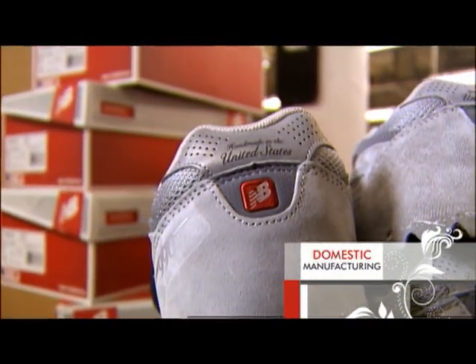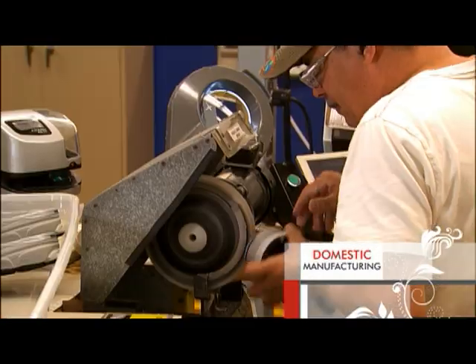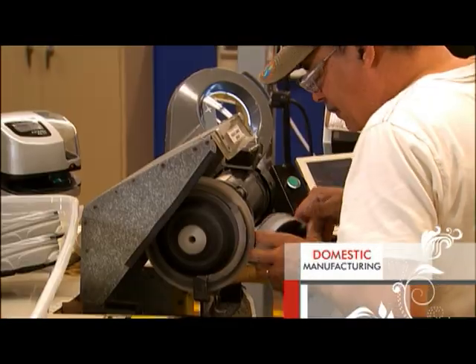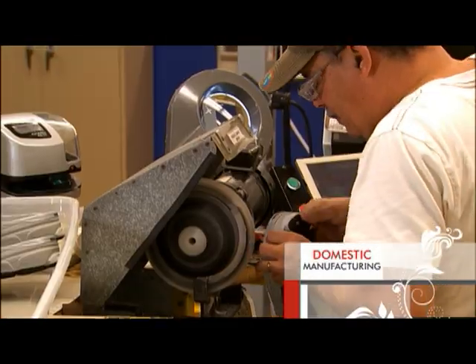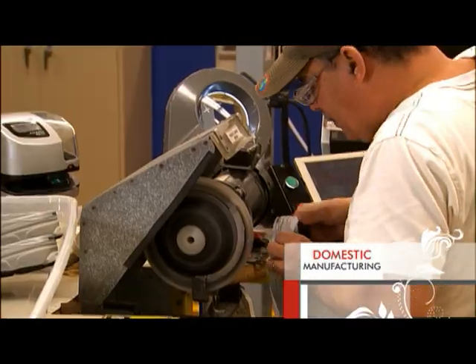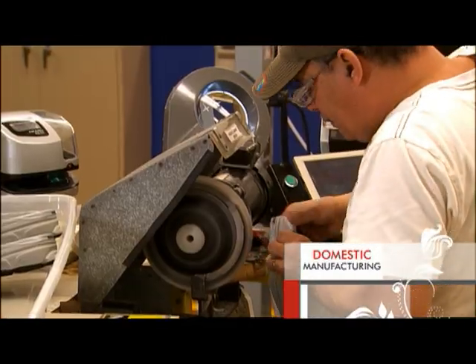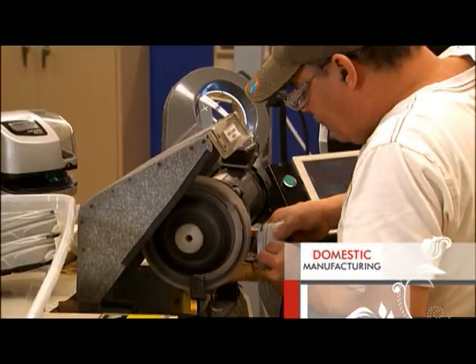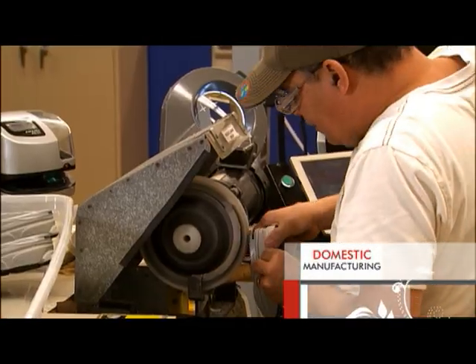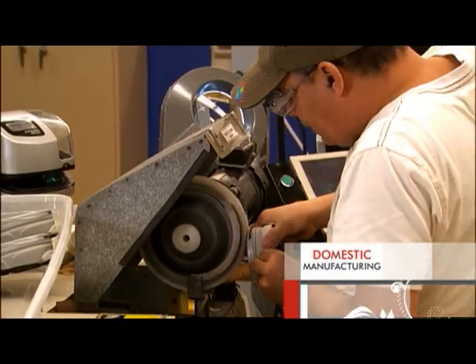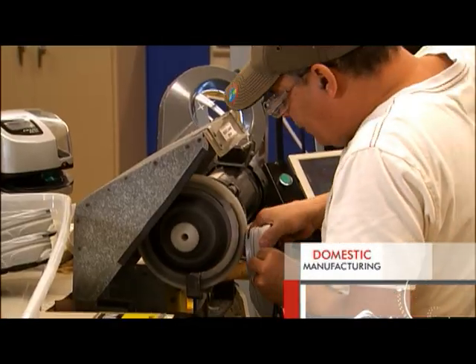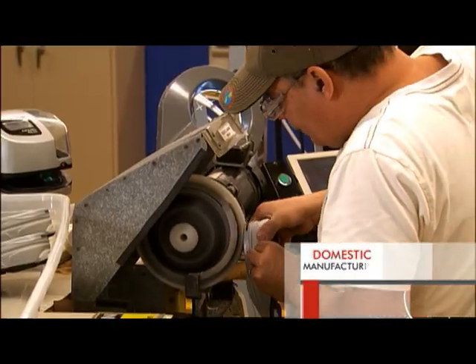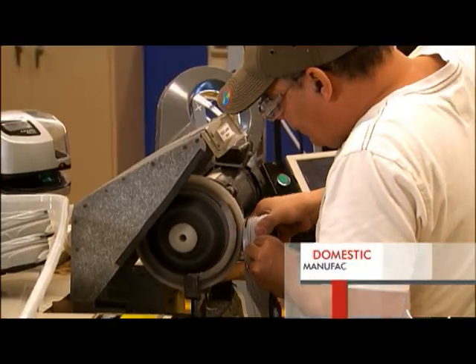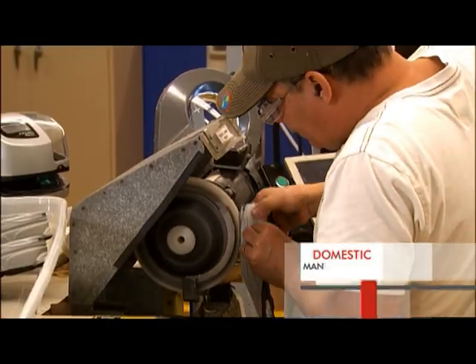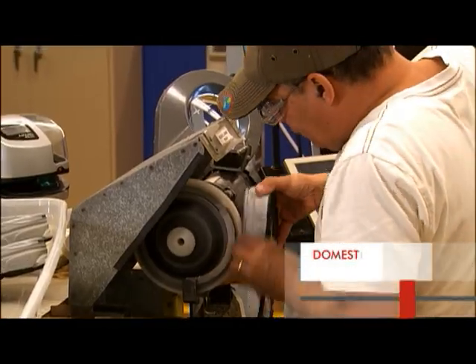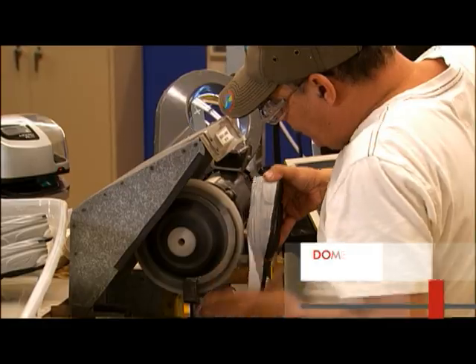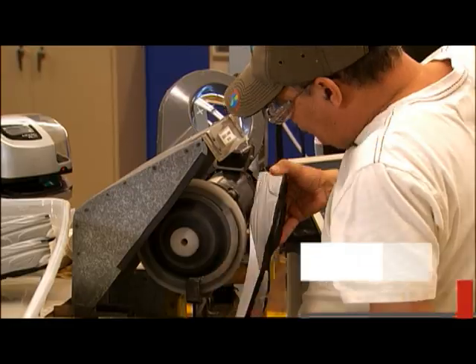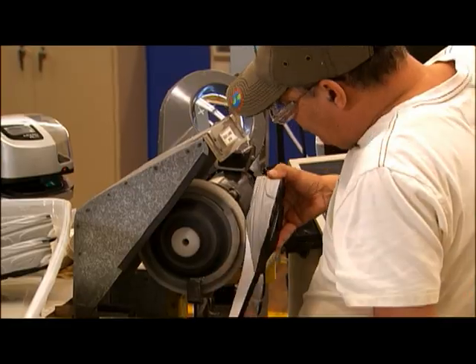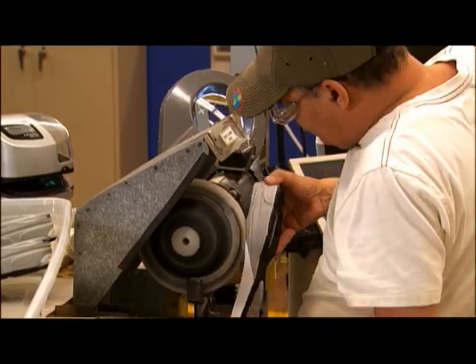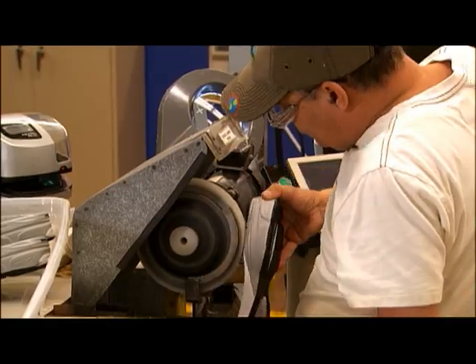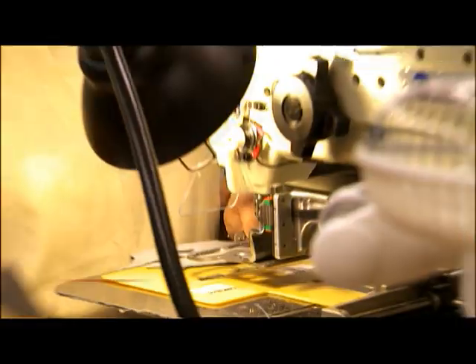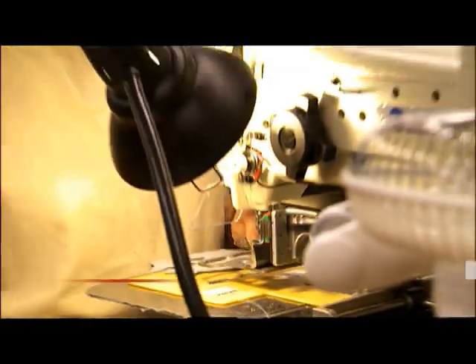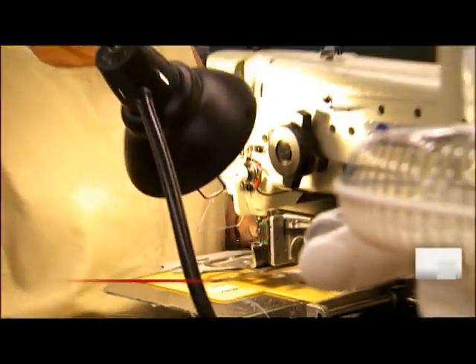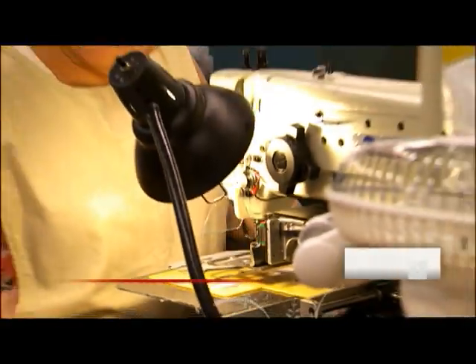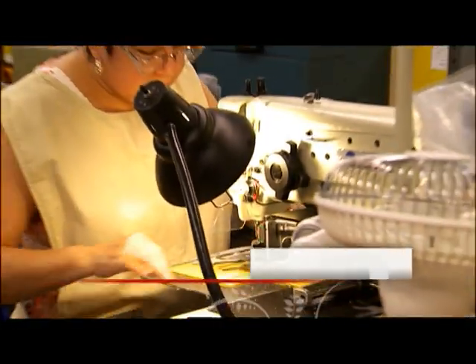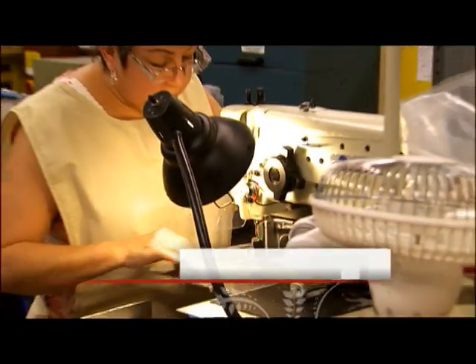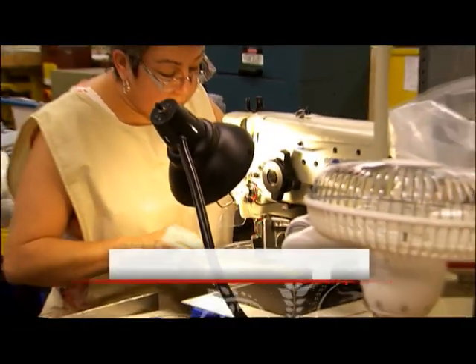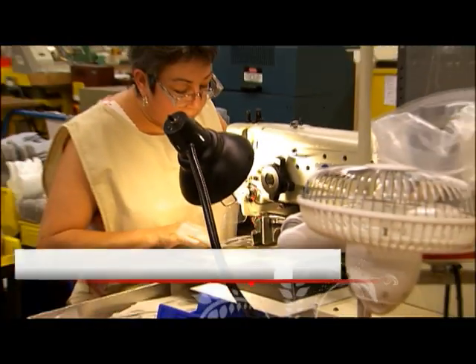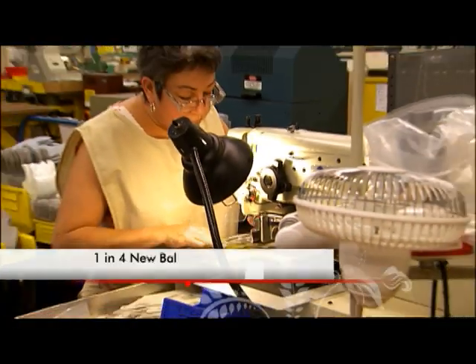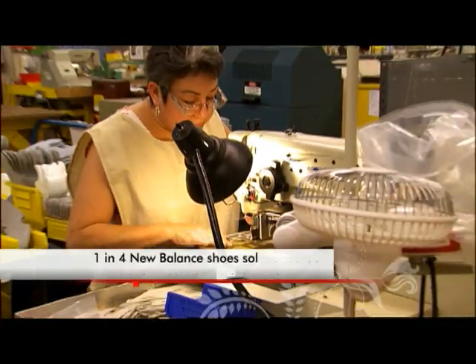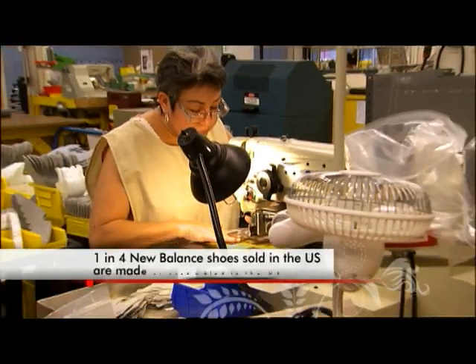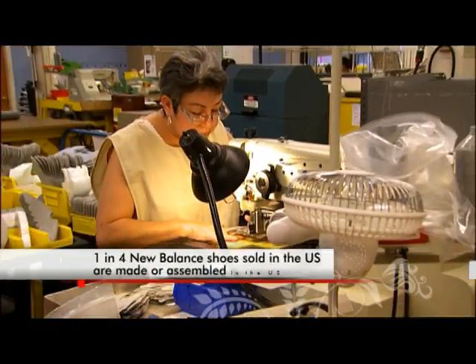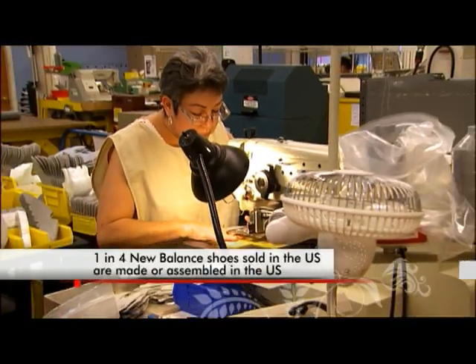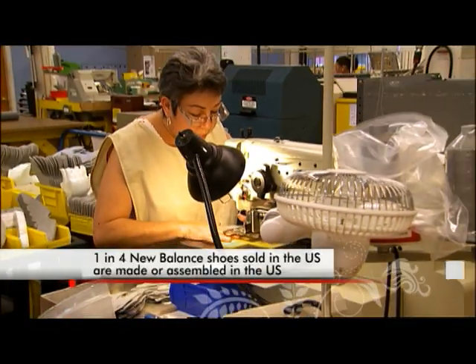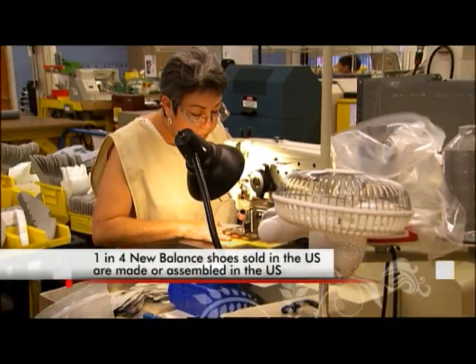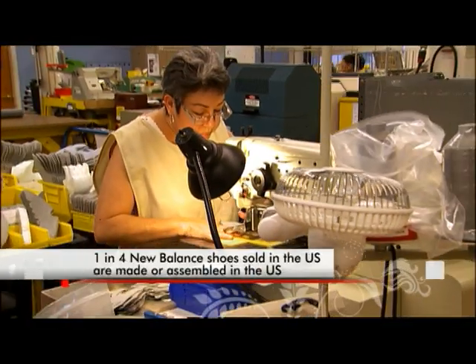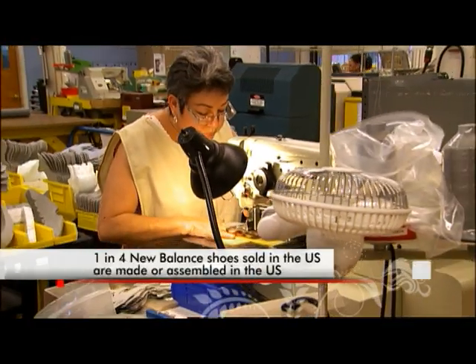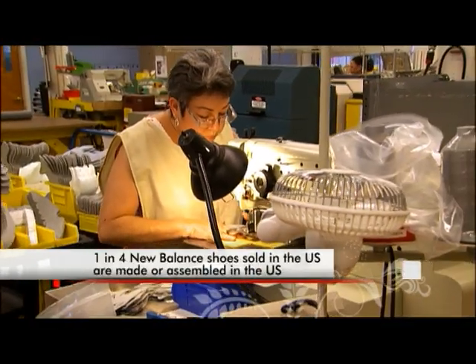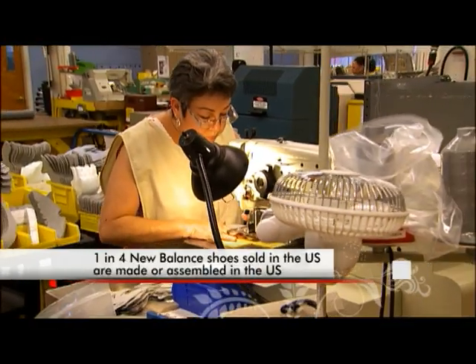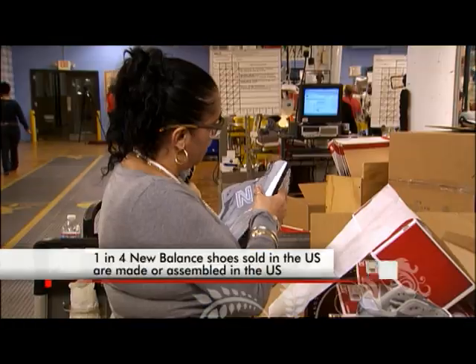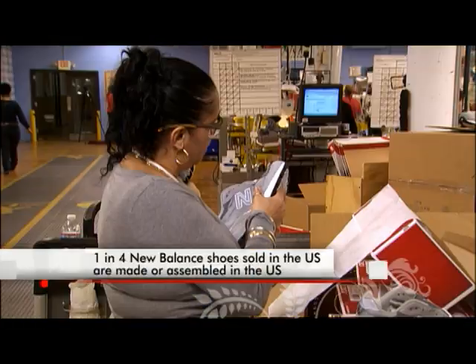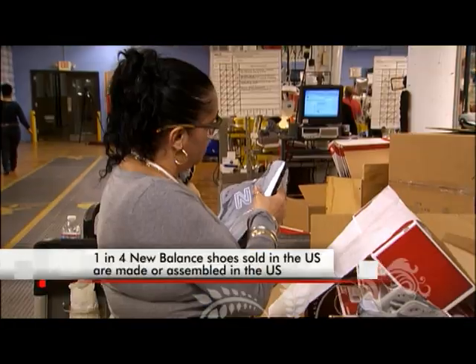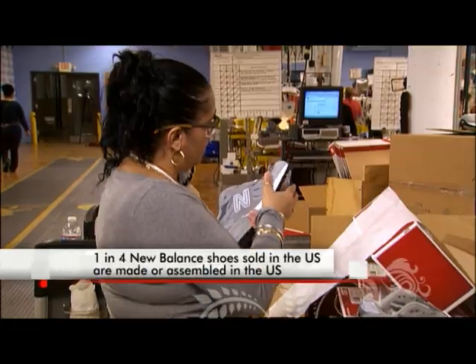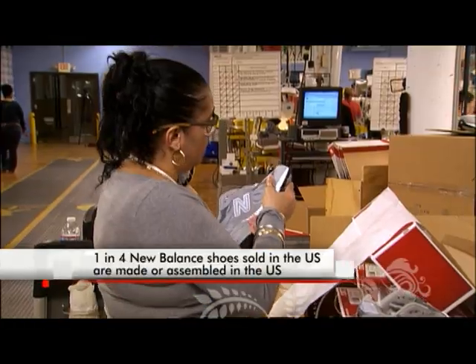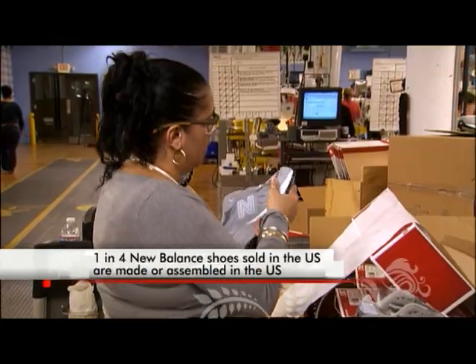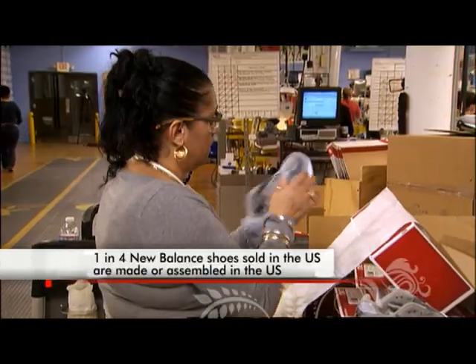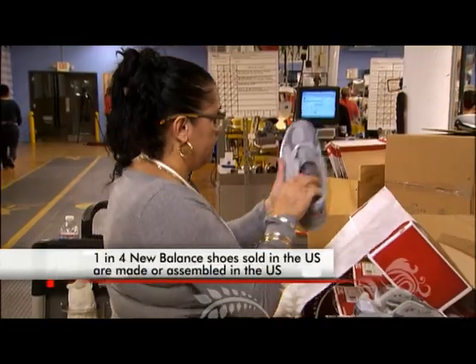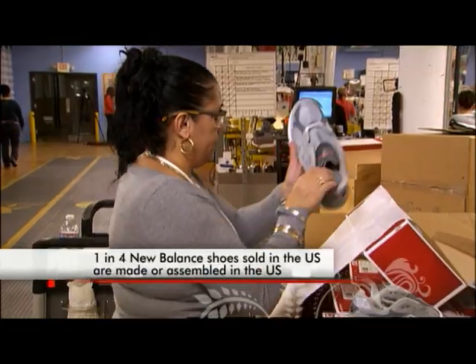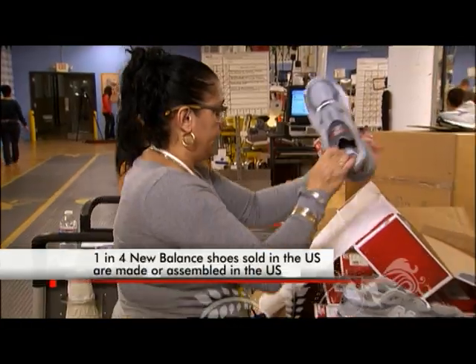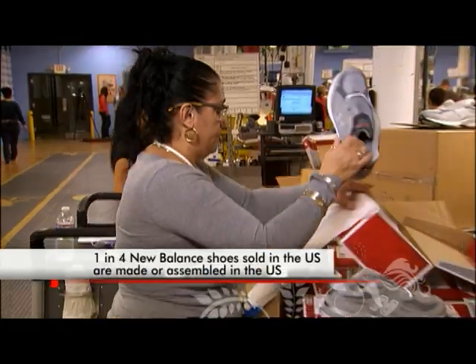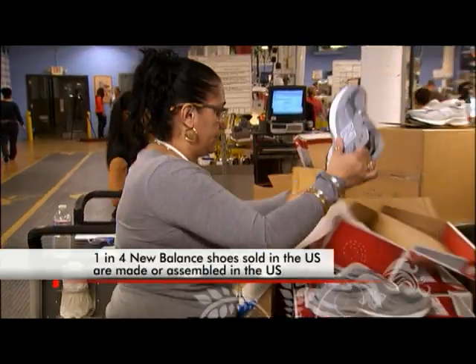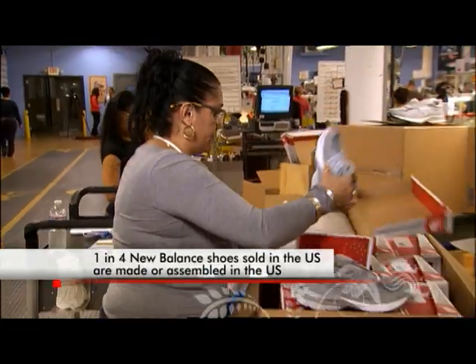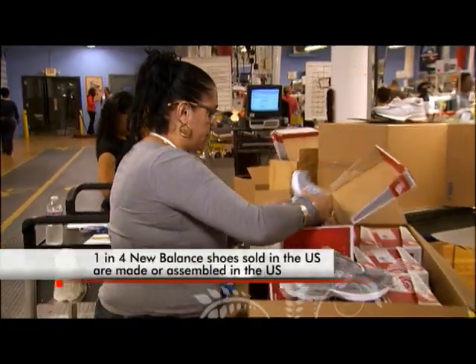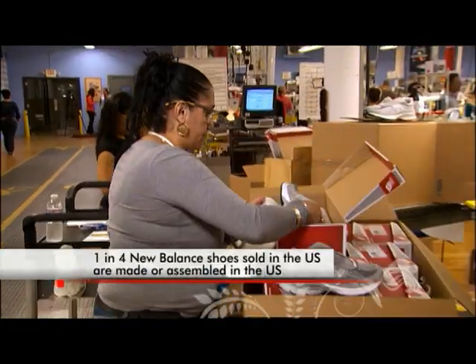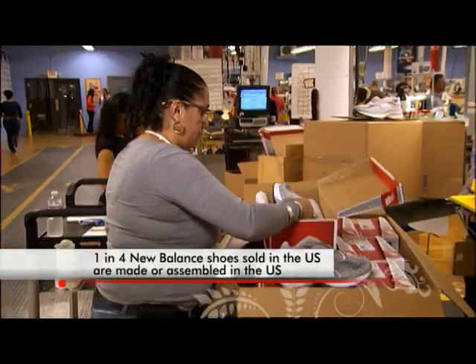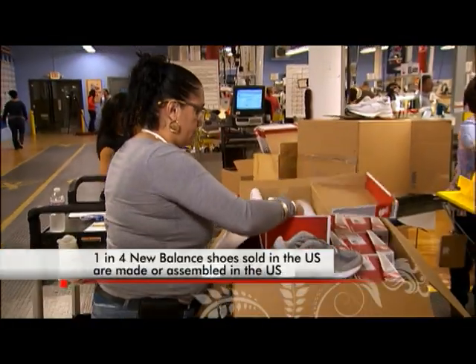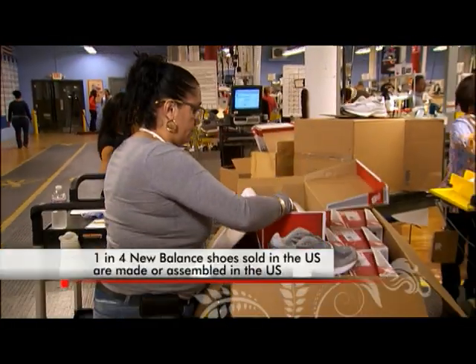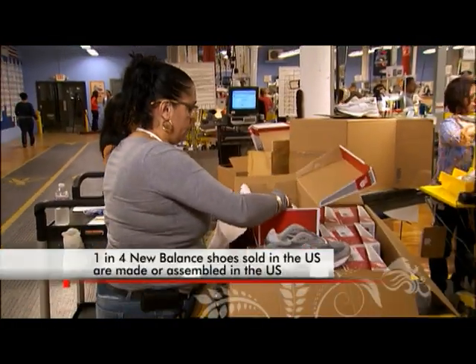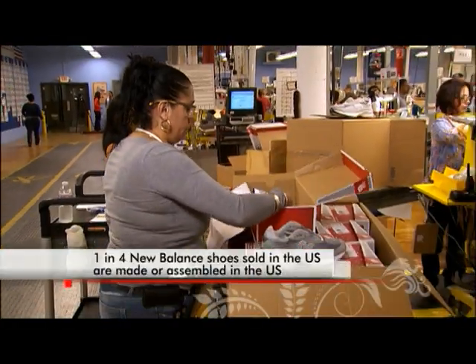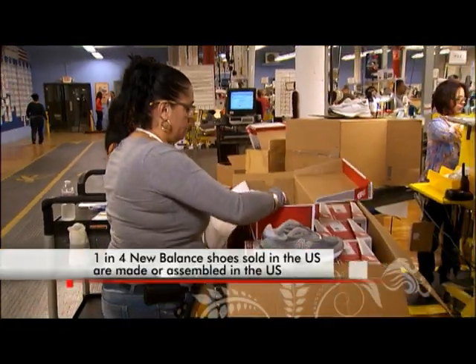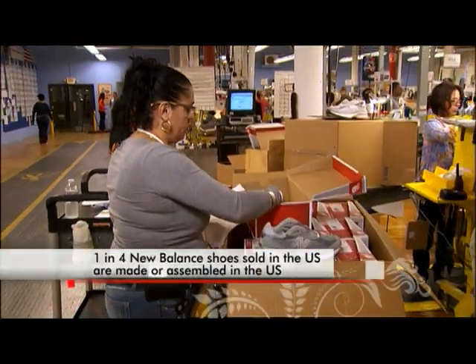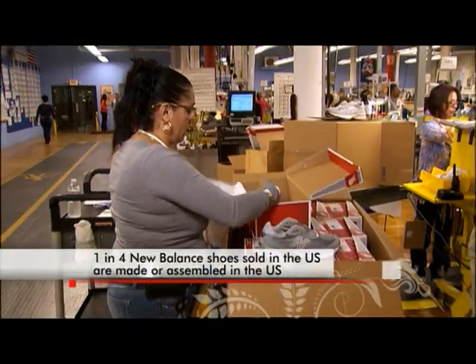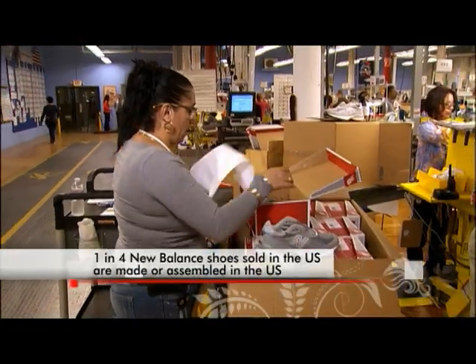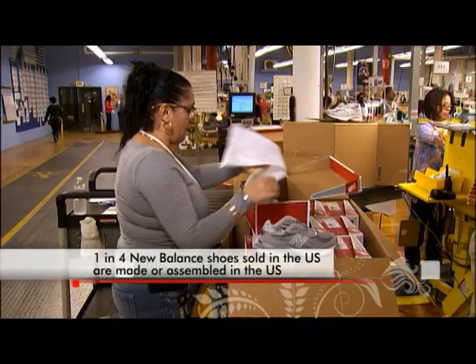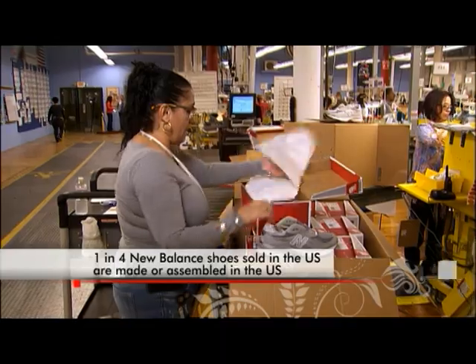We manufacture 1,800 pairs of shoes a day here. Across domestic manufacturing, we produce 5,400 pairs of 990 shoes a day.